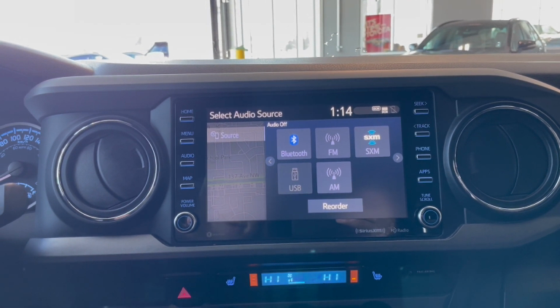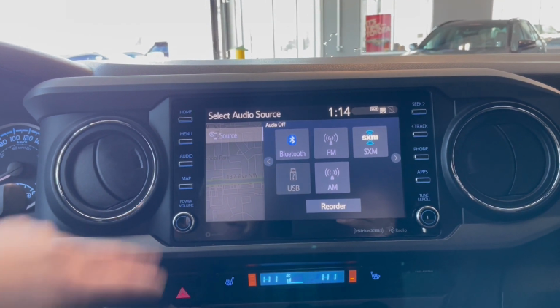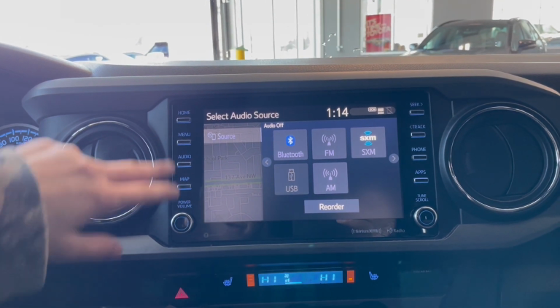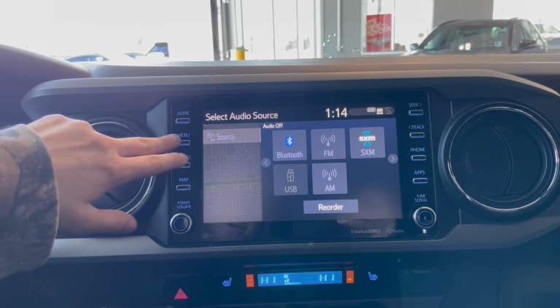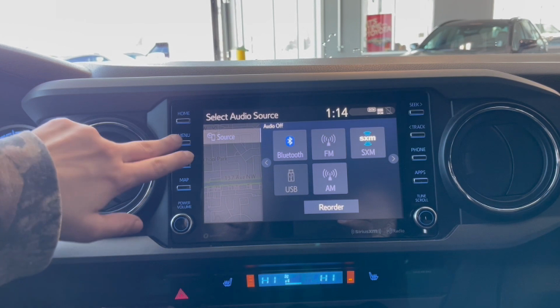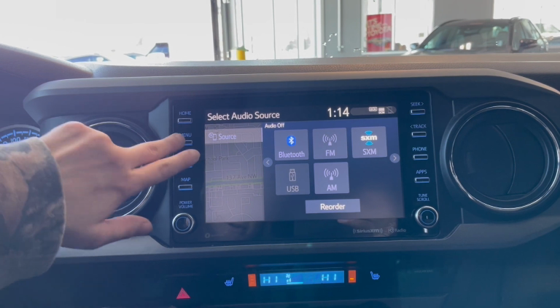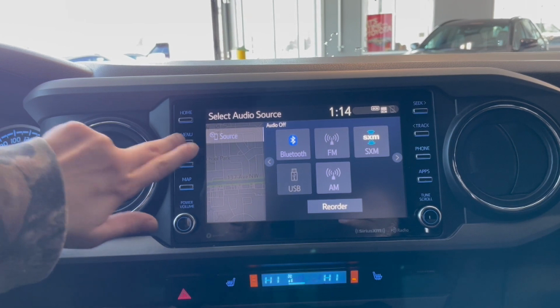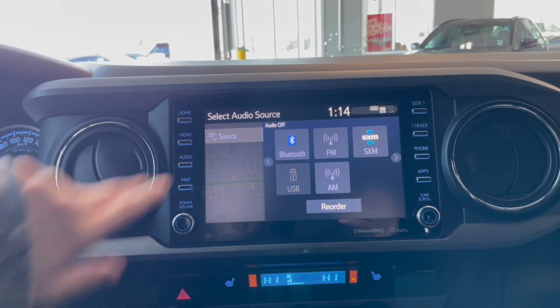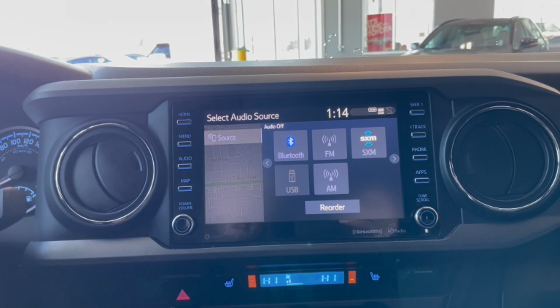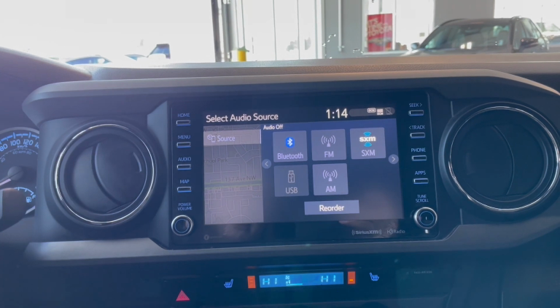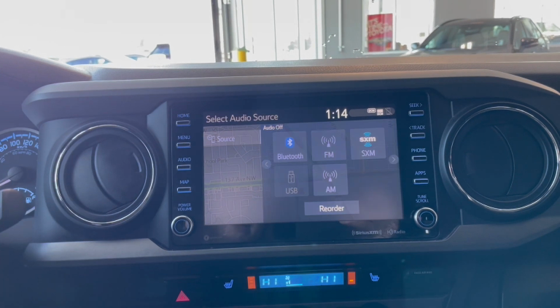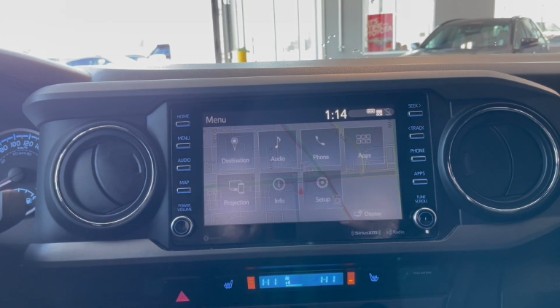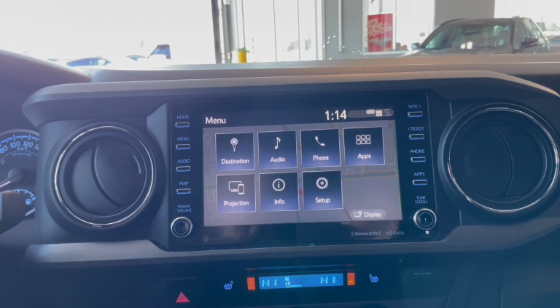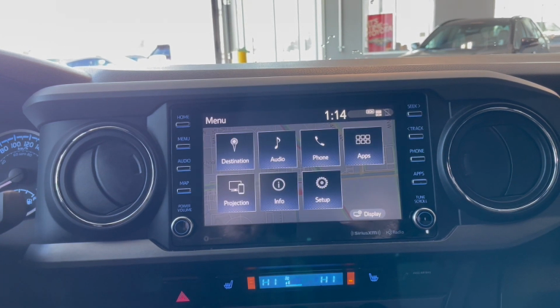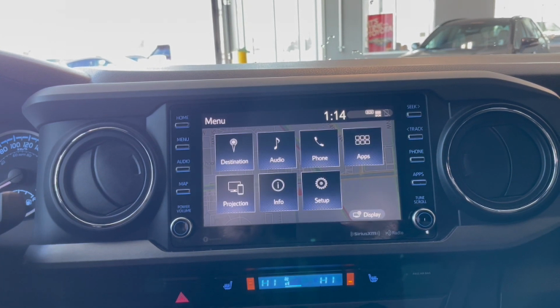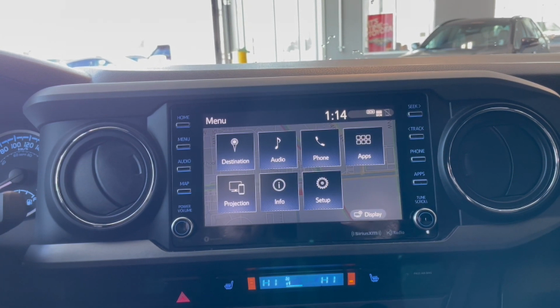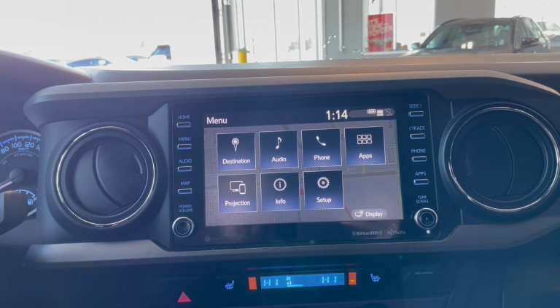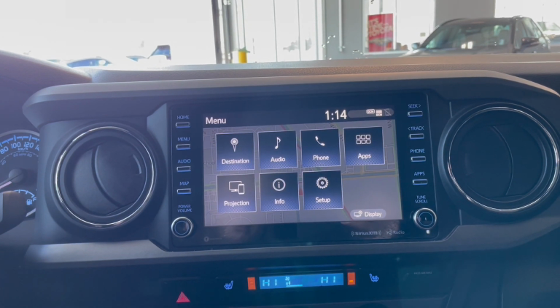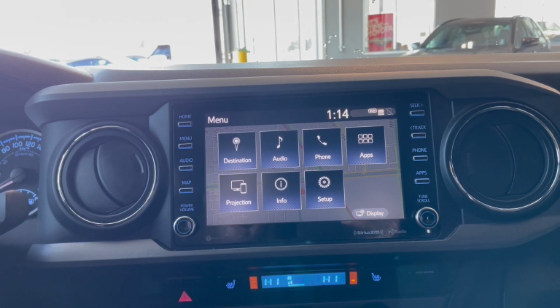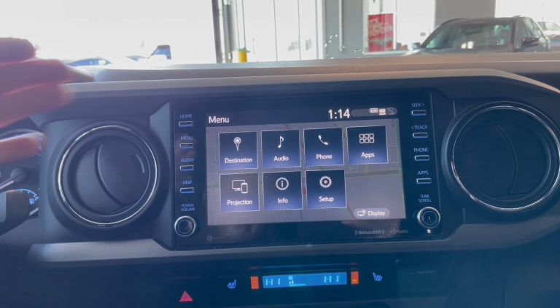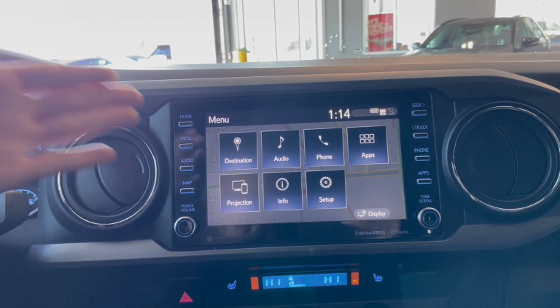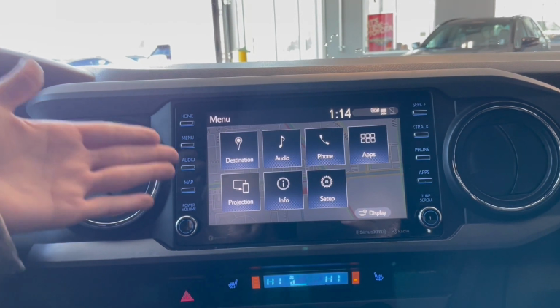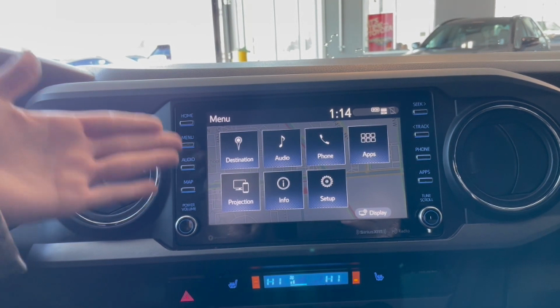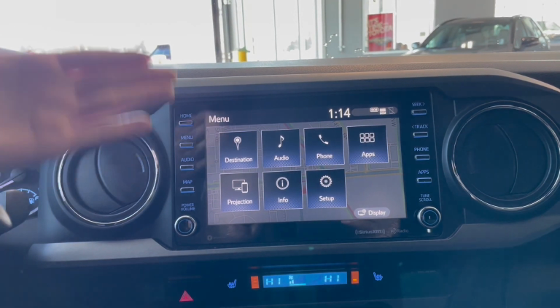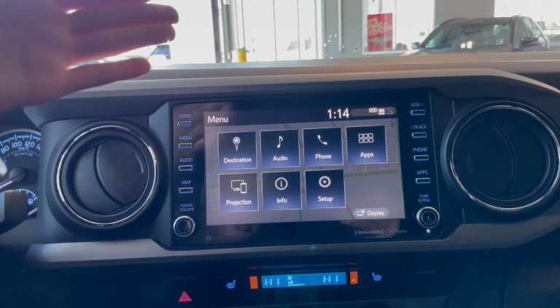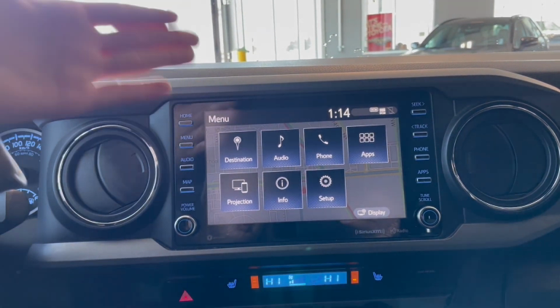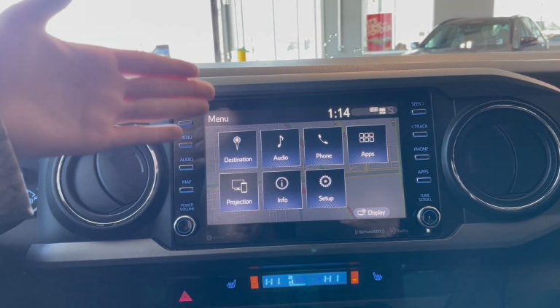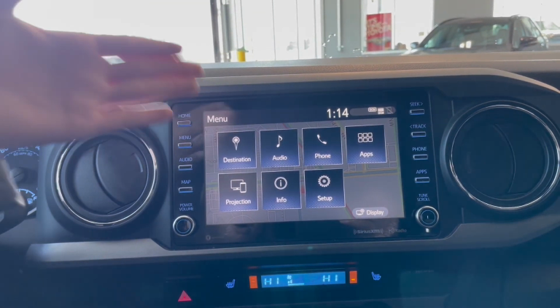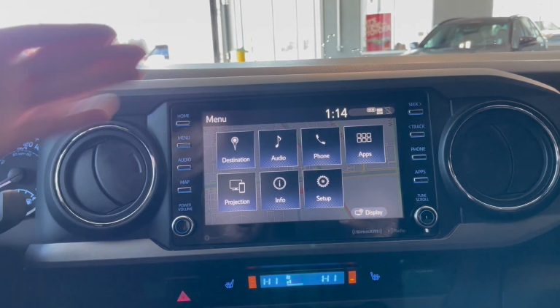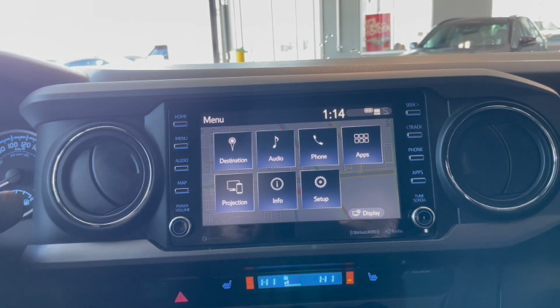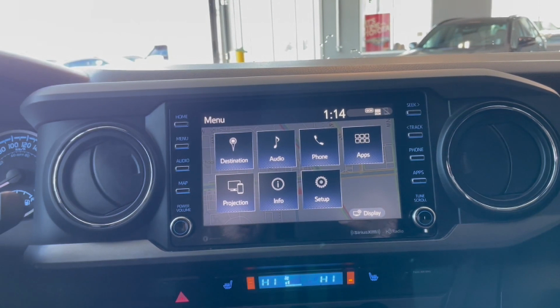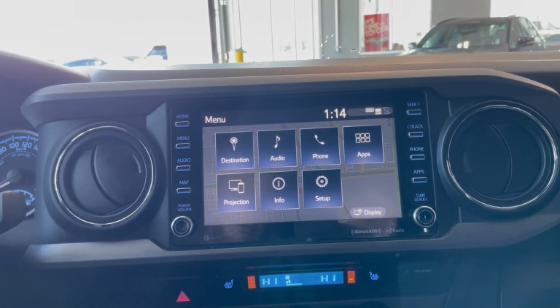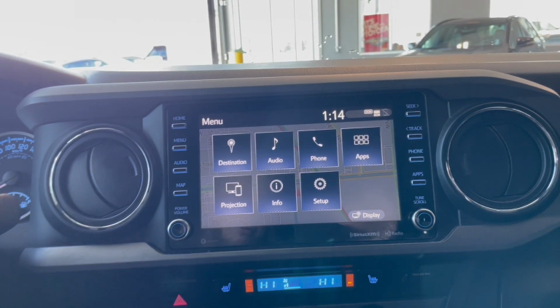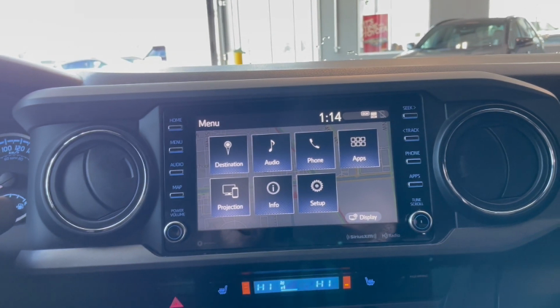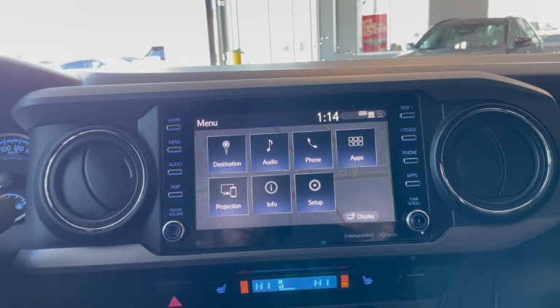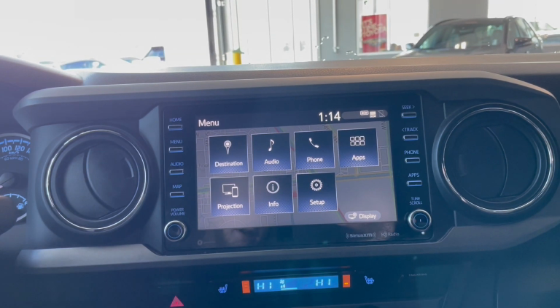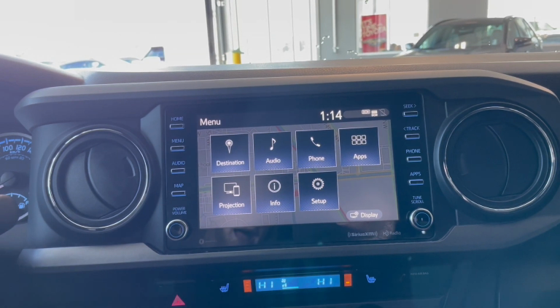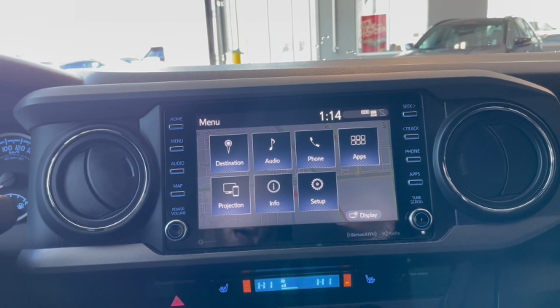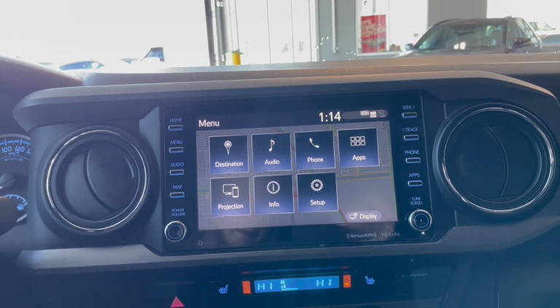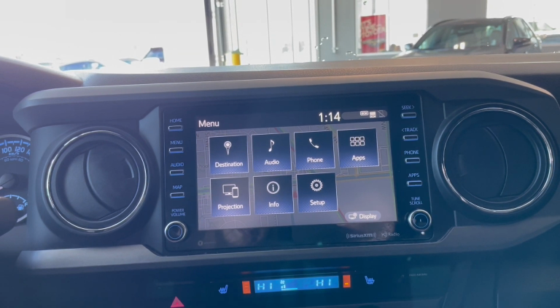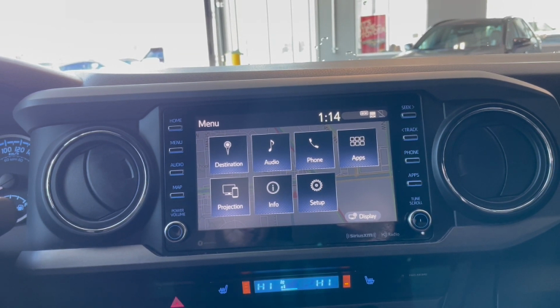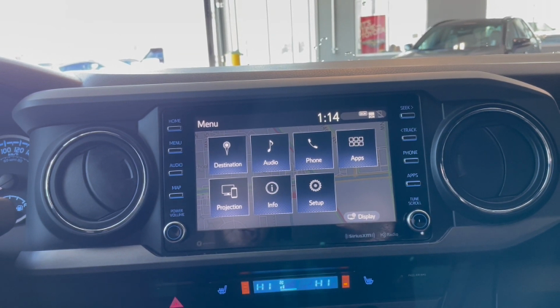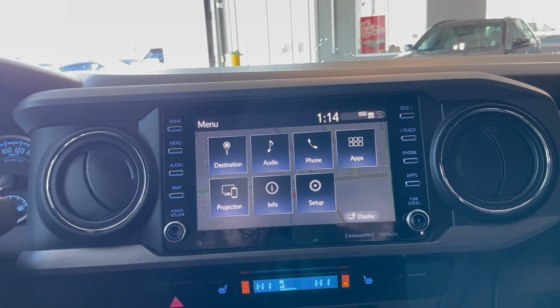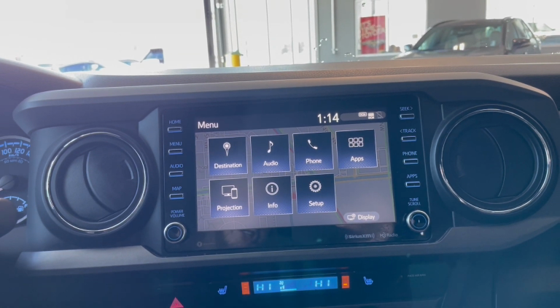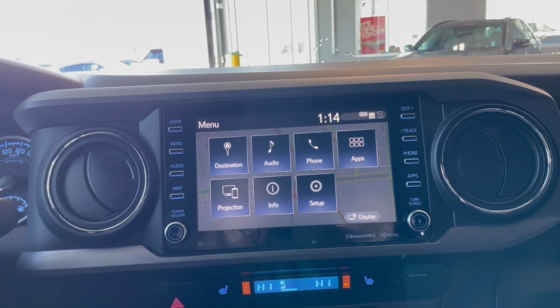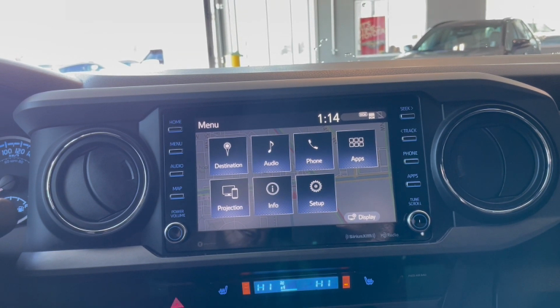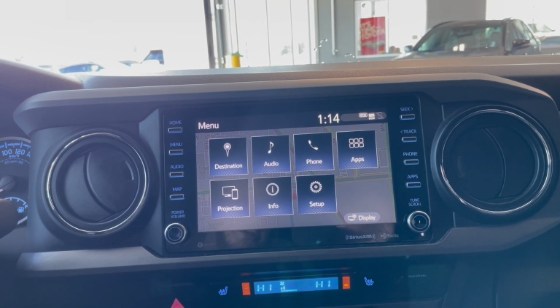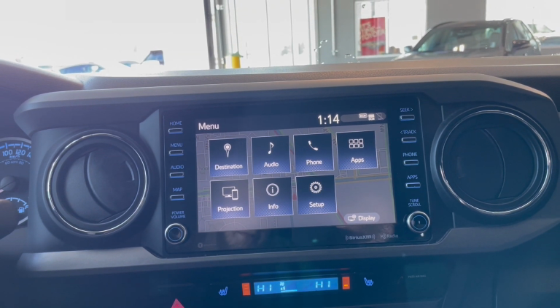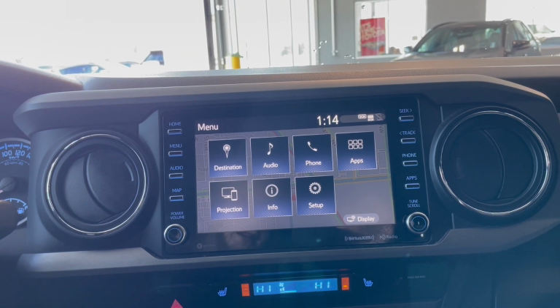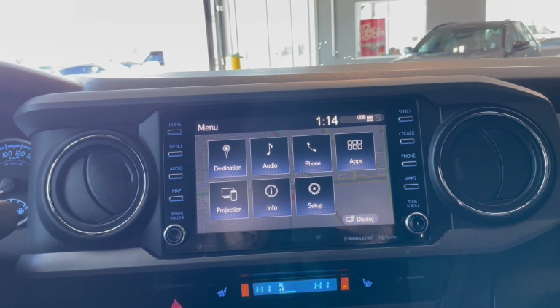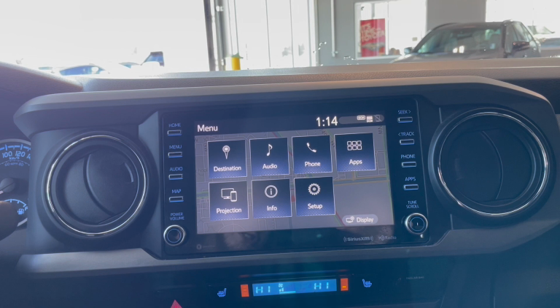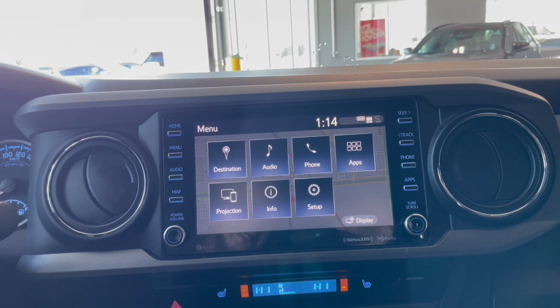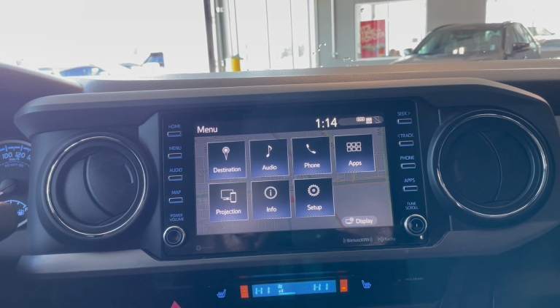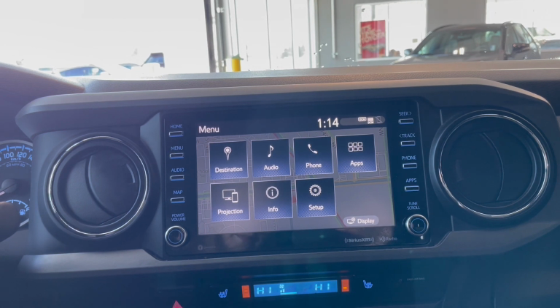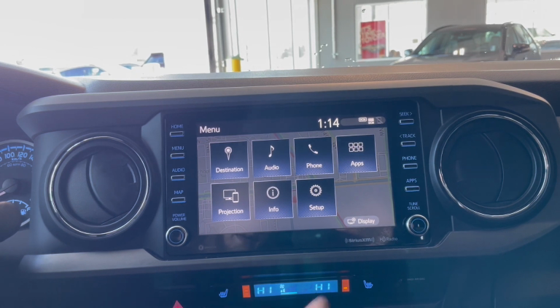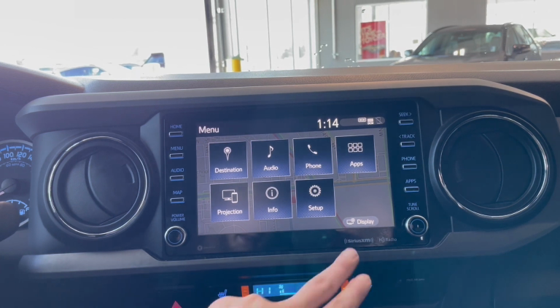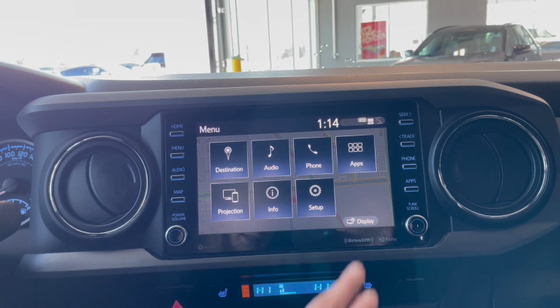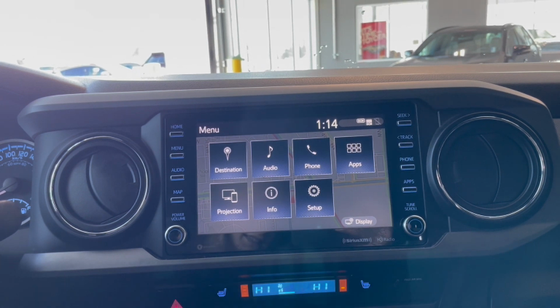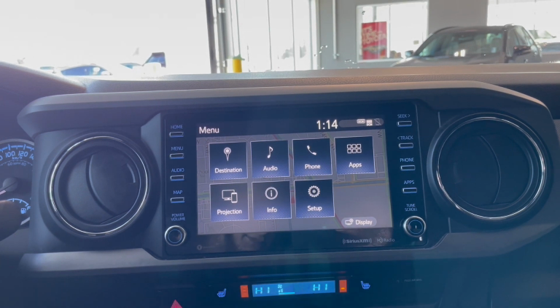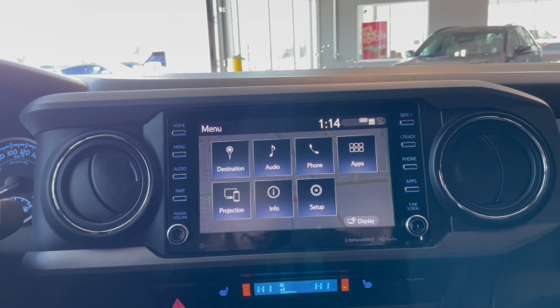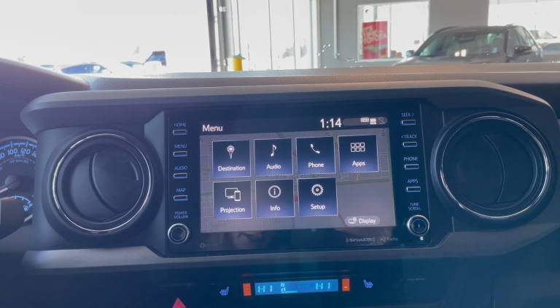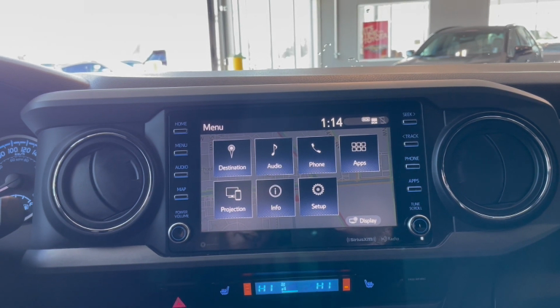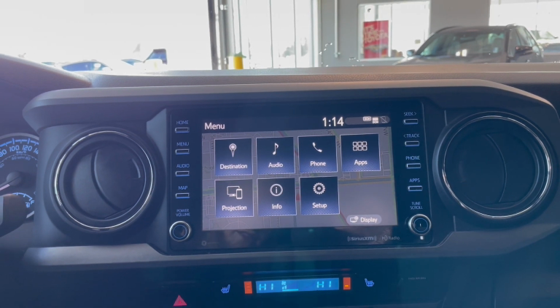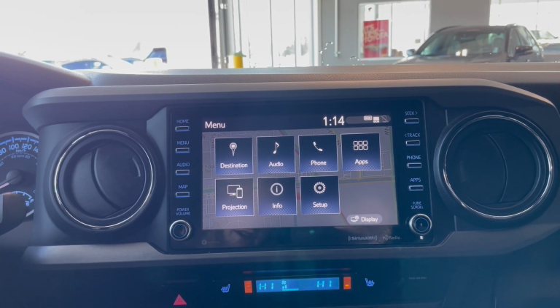Going into the menu, we have destination, audio, phone, apps, projection, information, setup, and display right there.